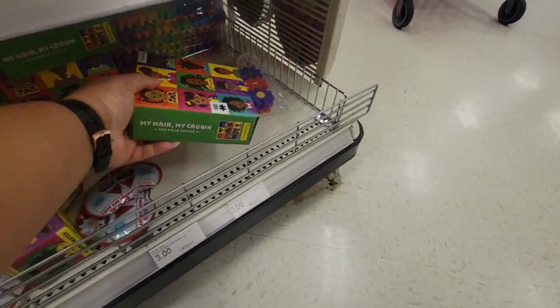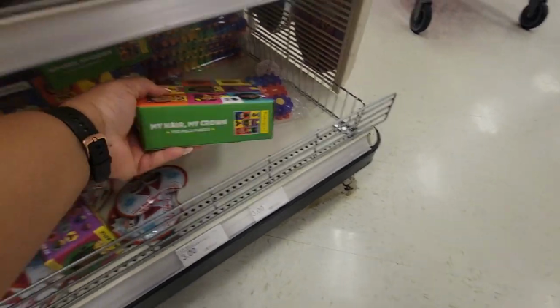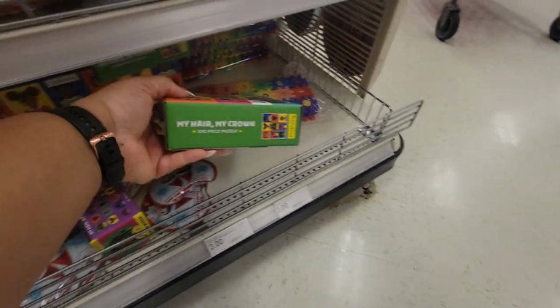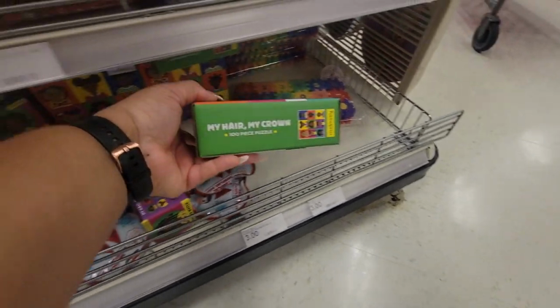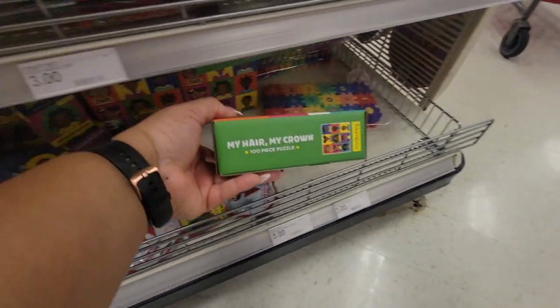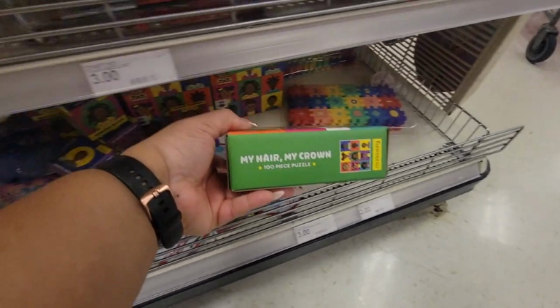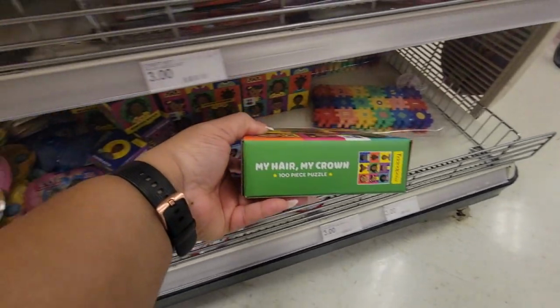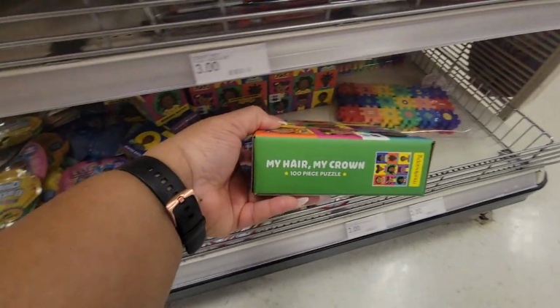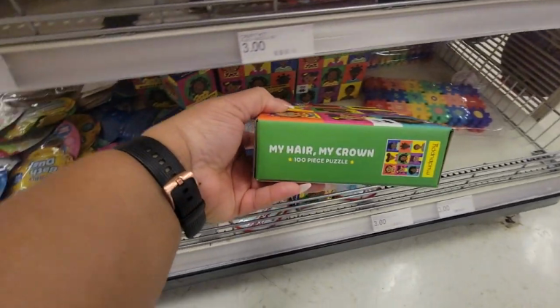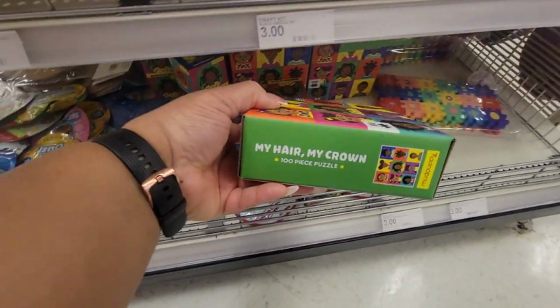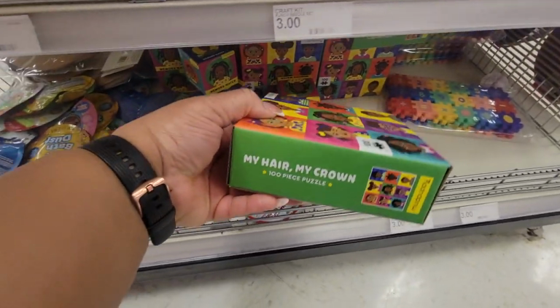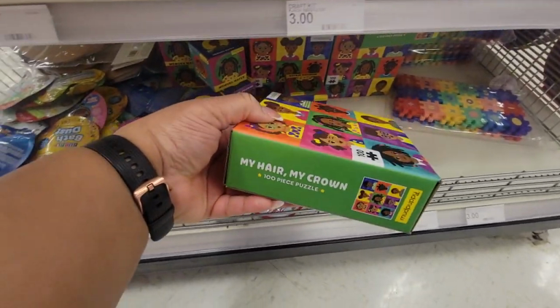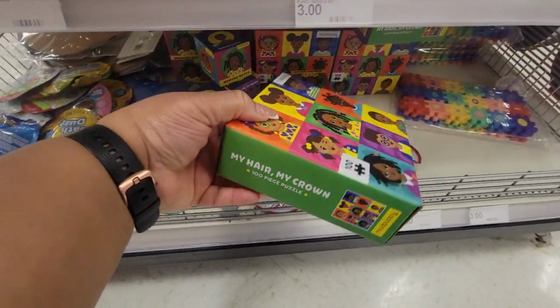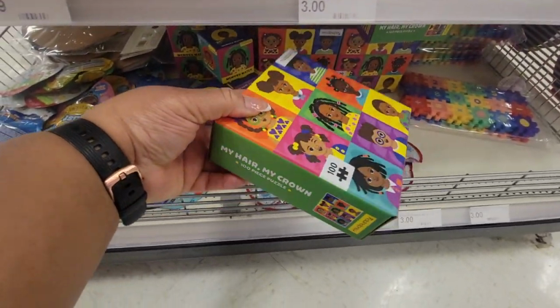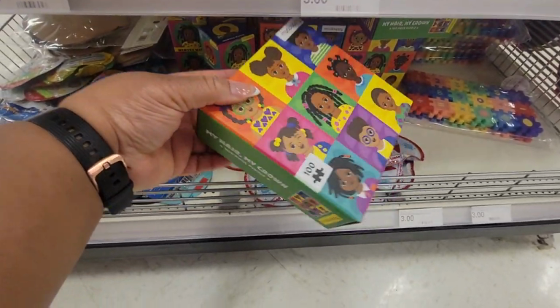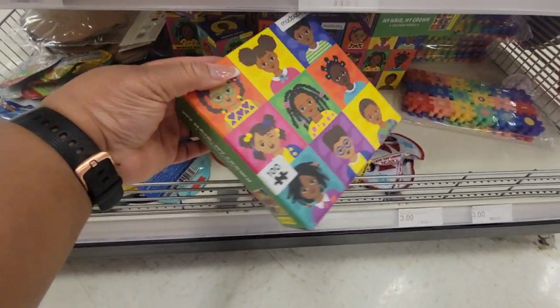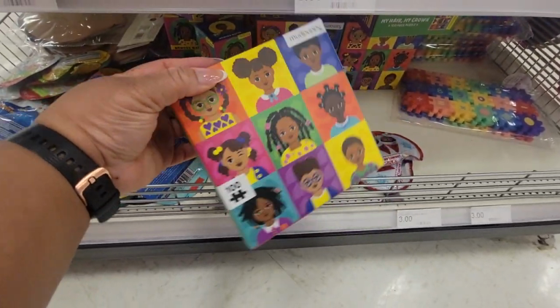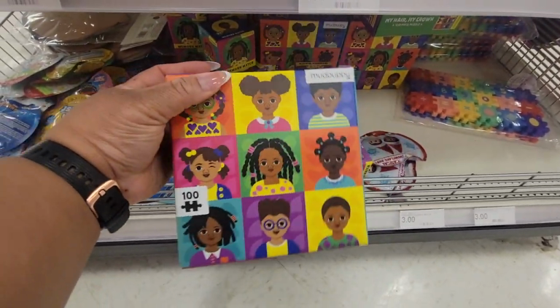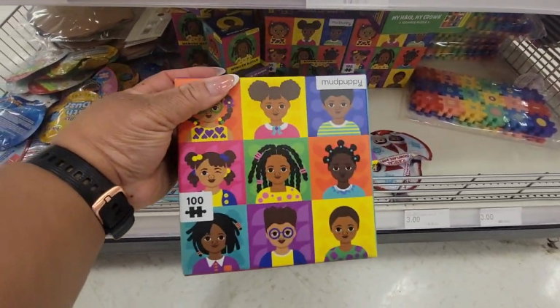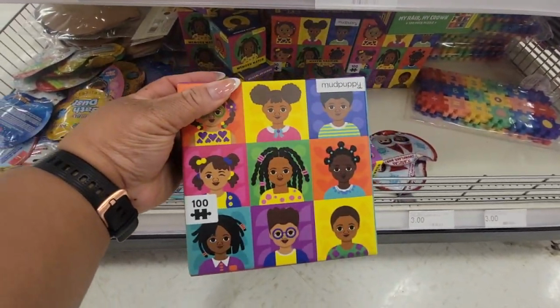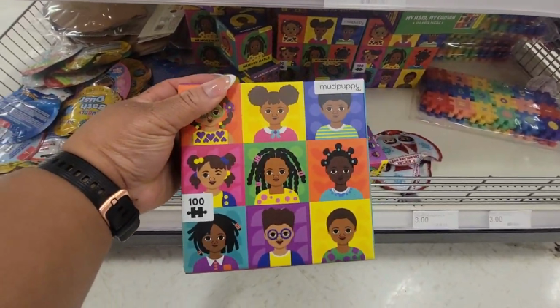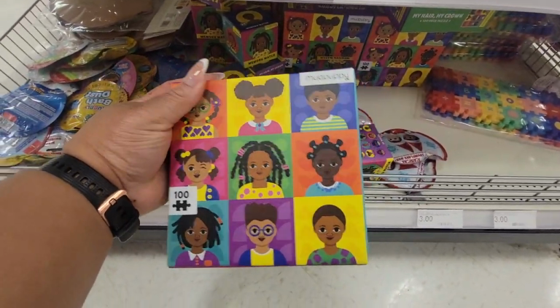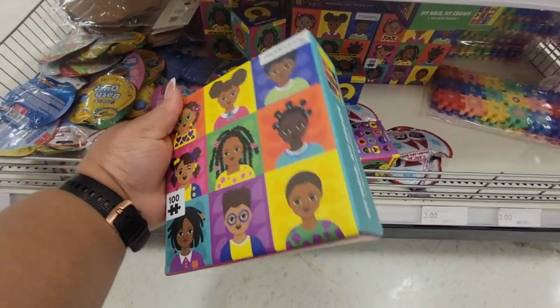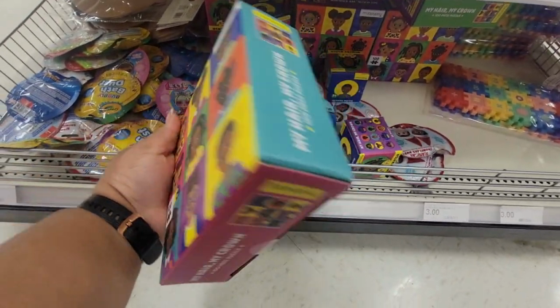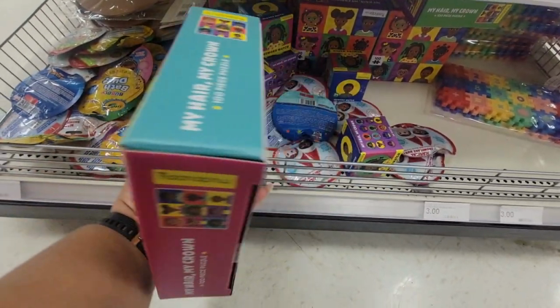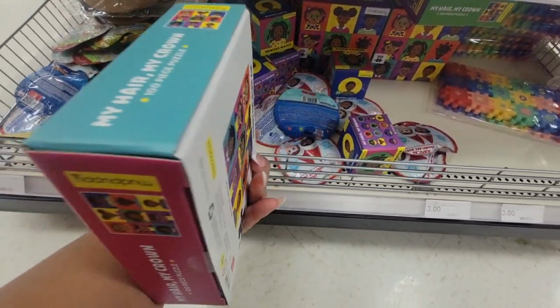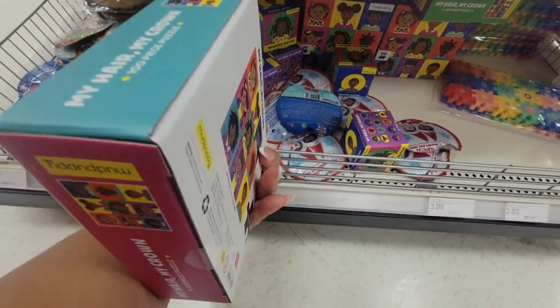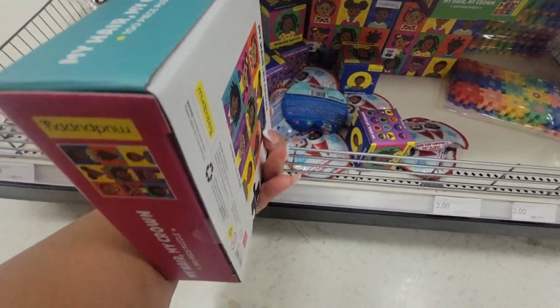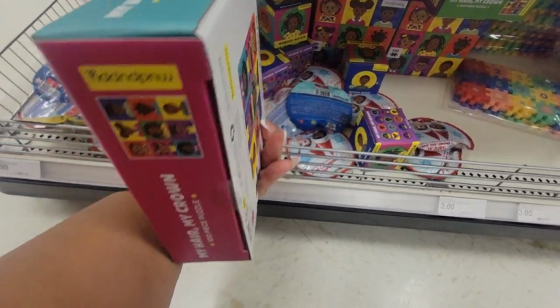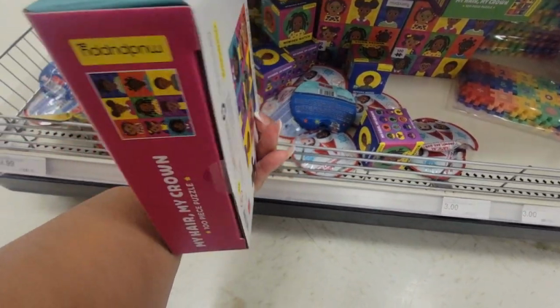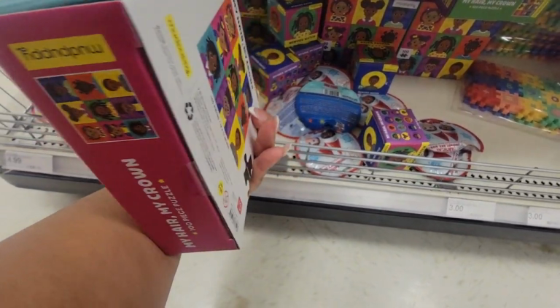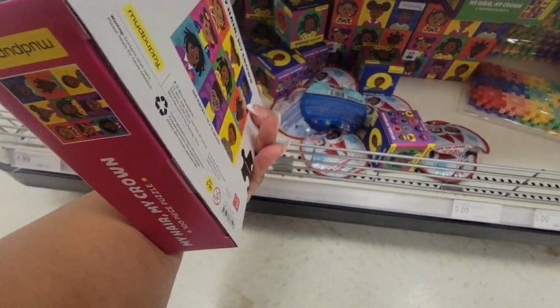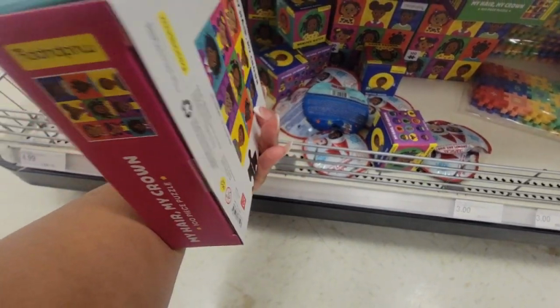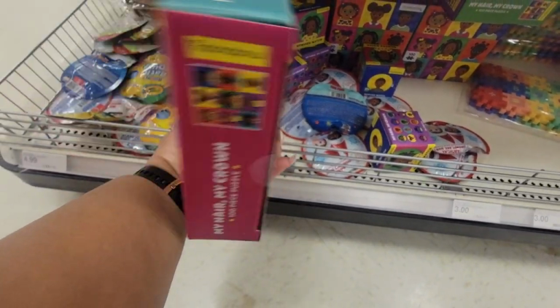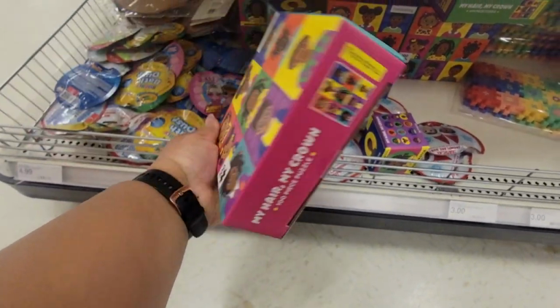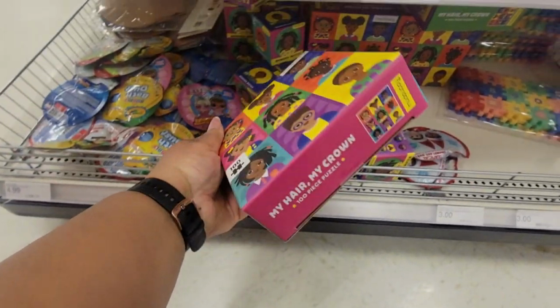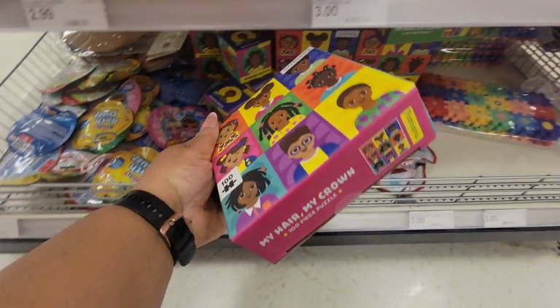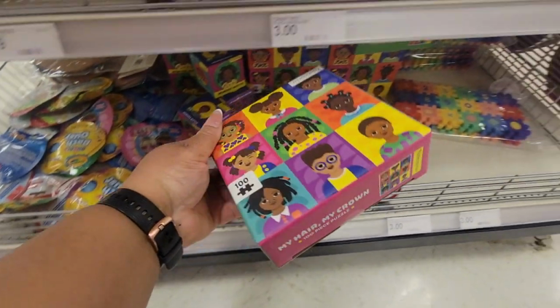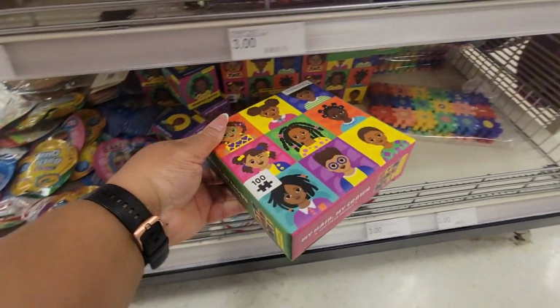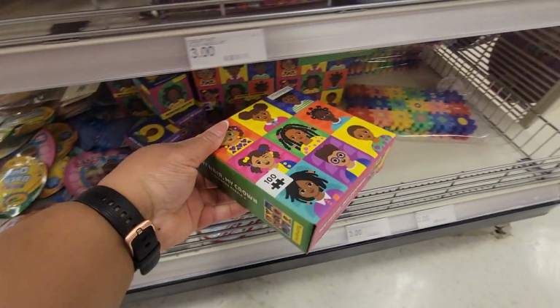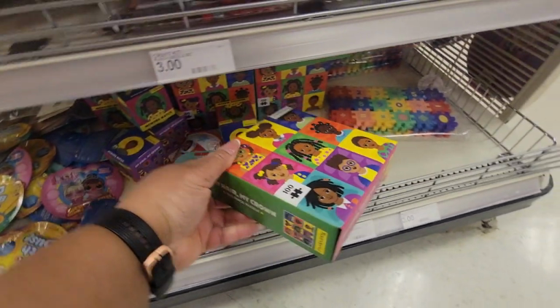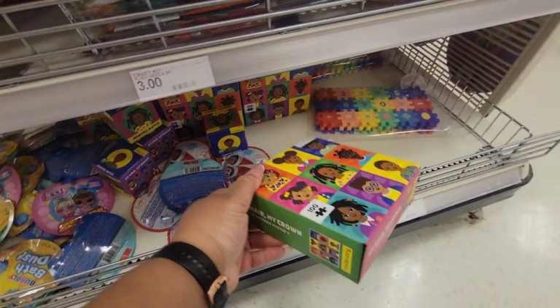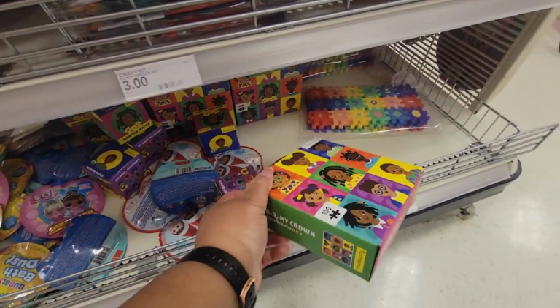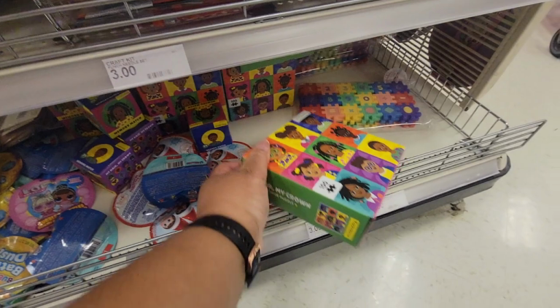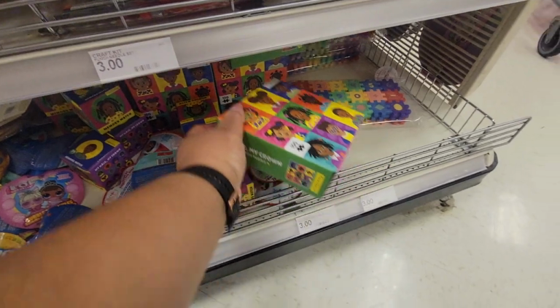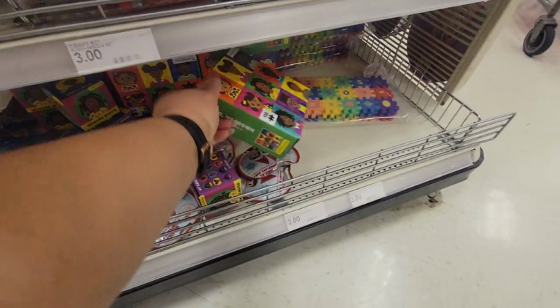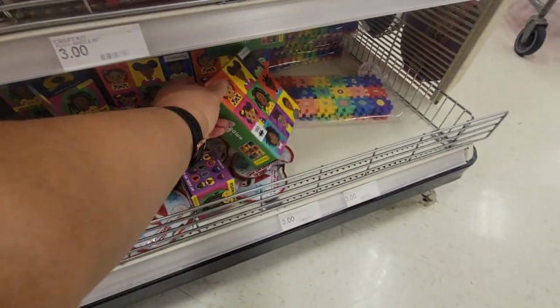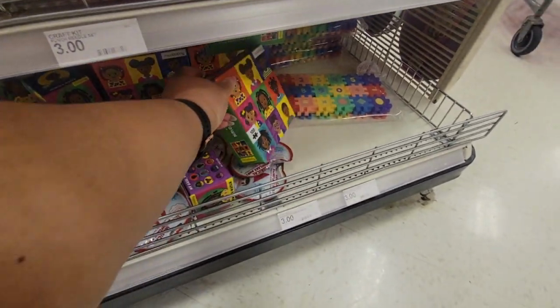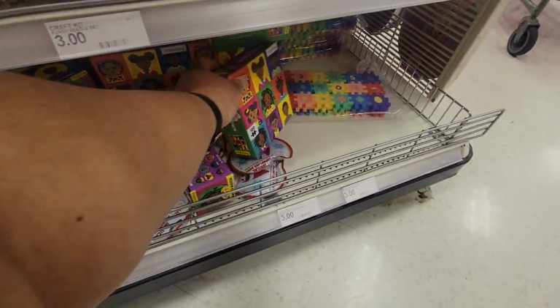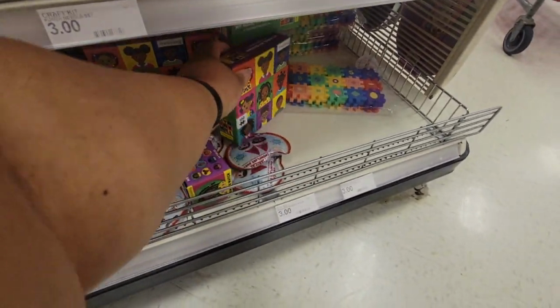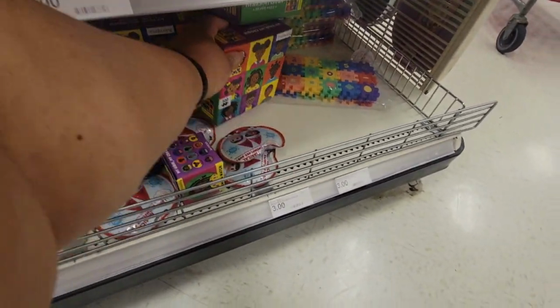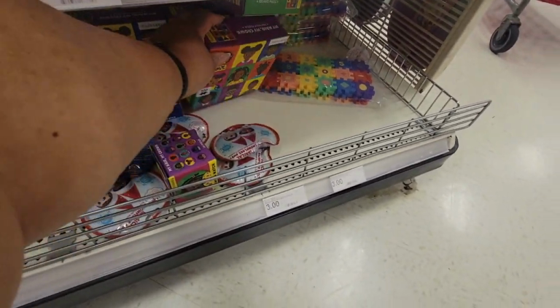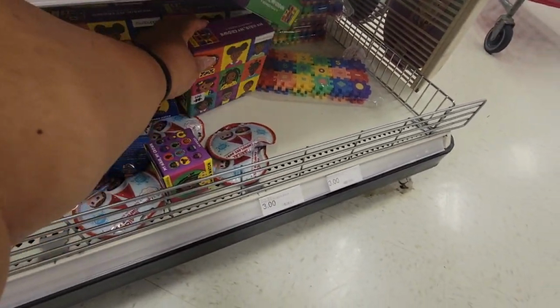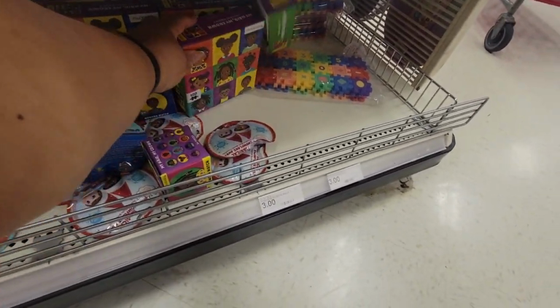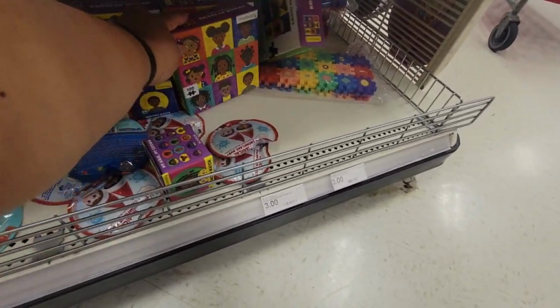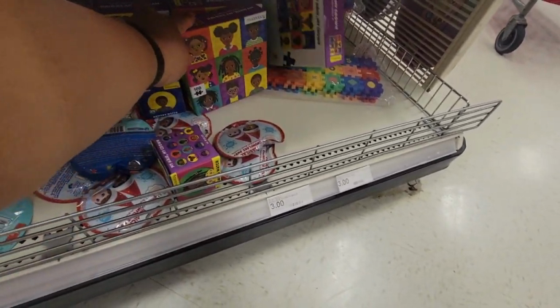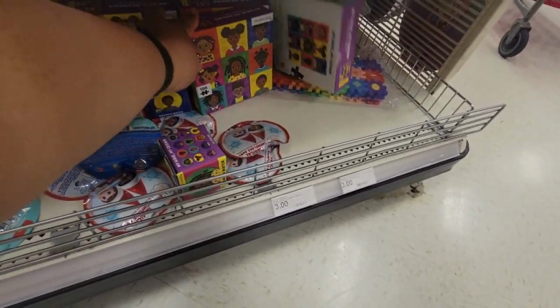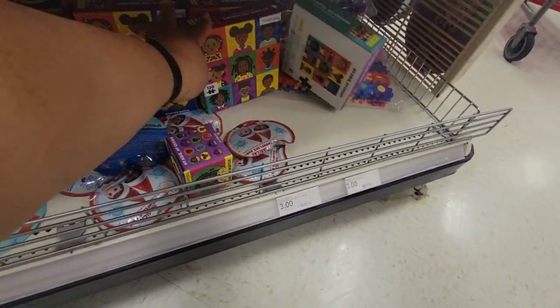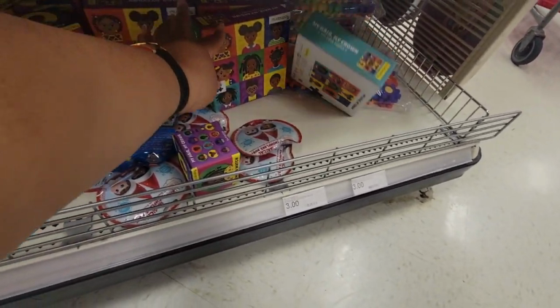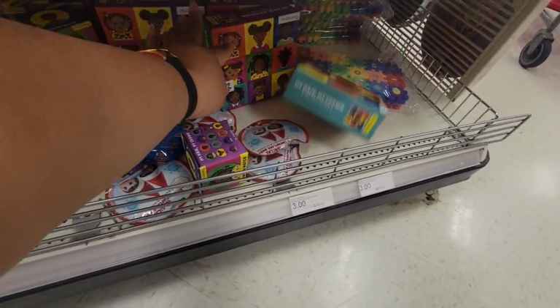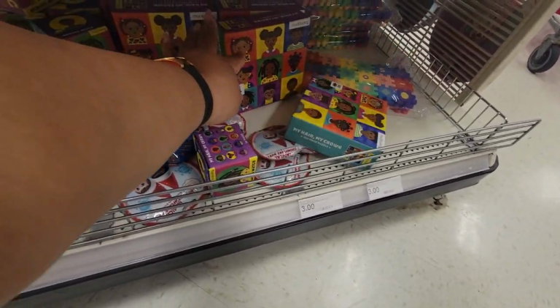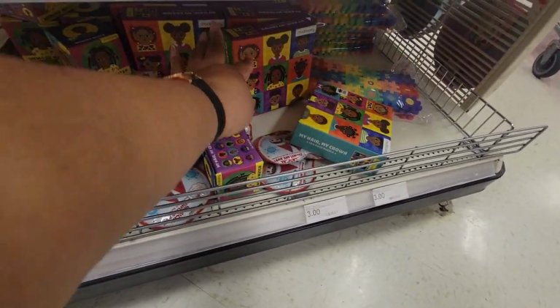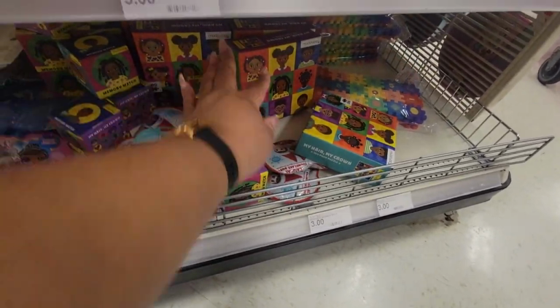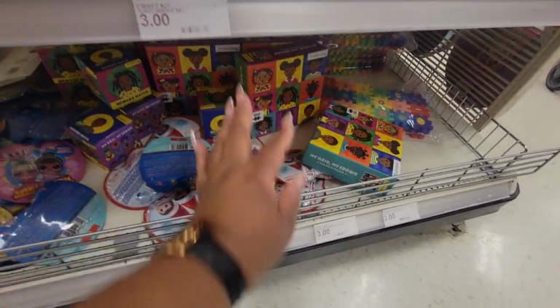I have my crown puzzle. That's nice — three dollars. Very nice.